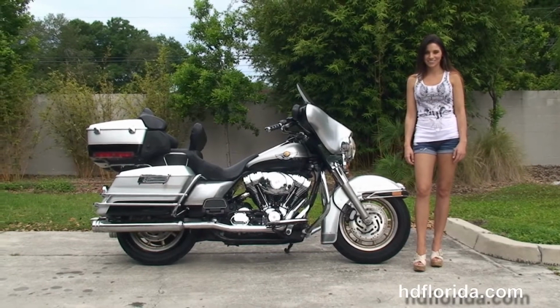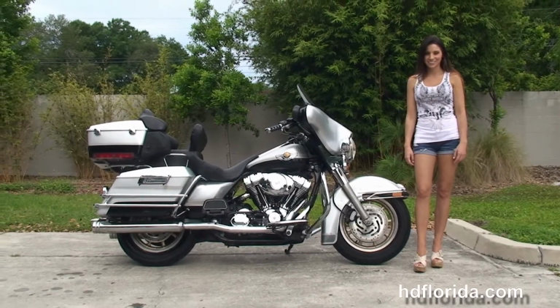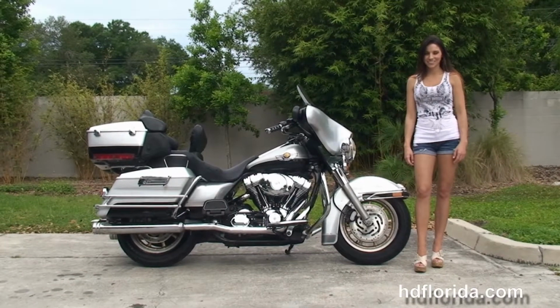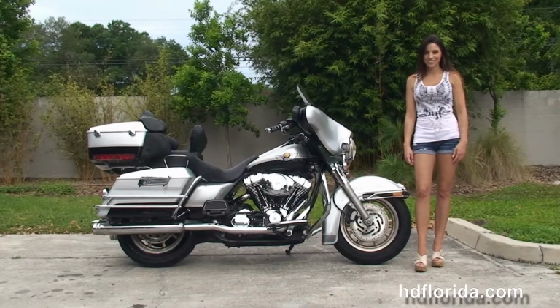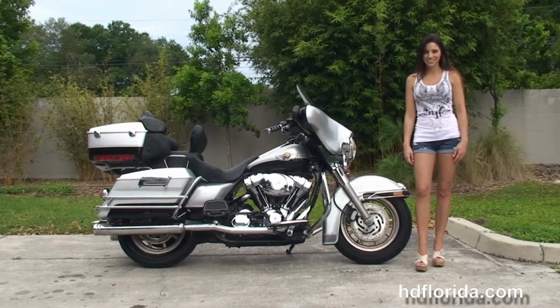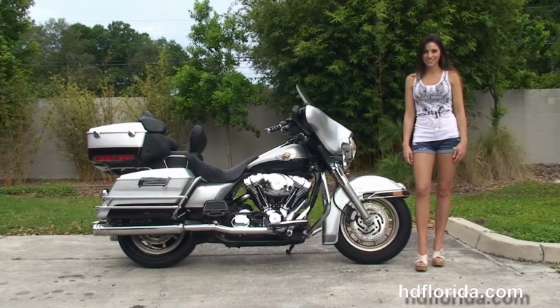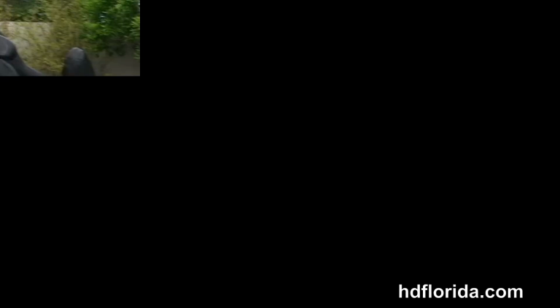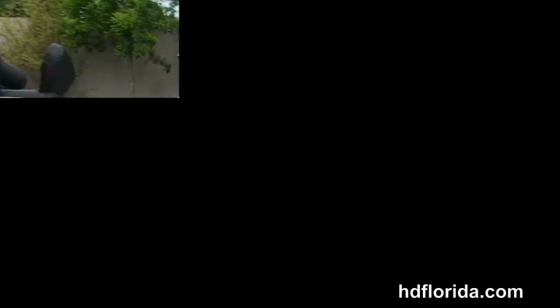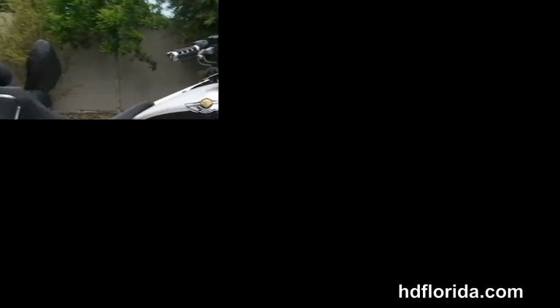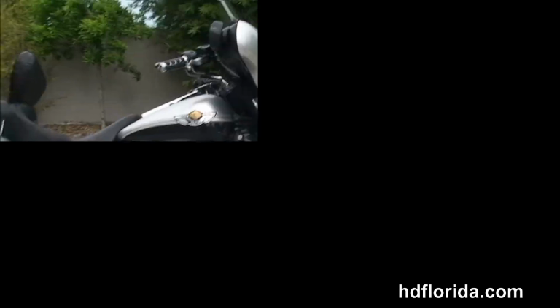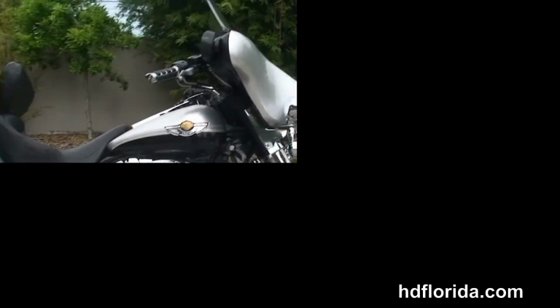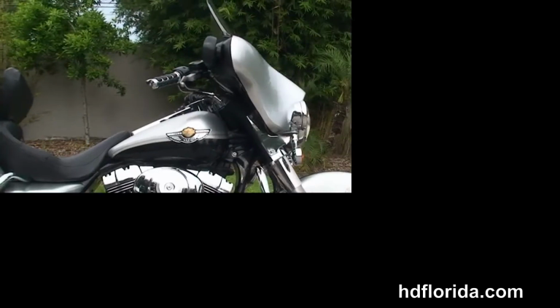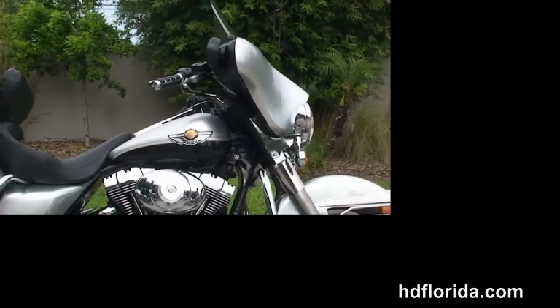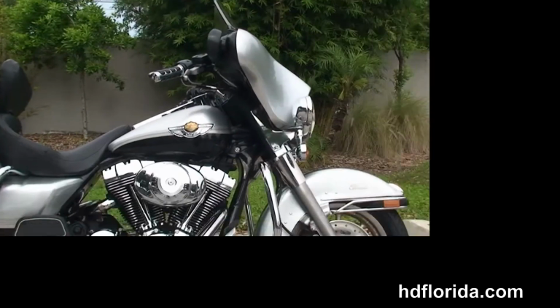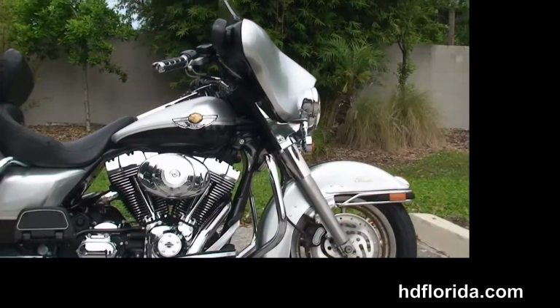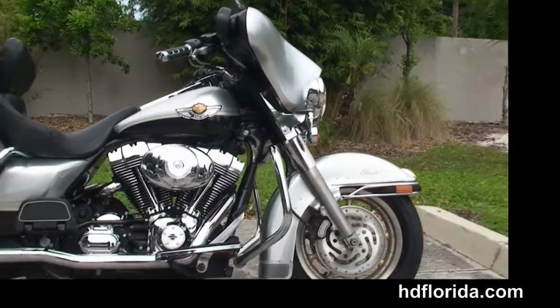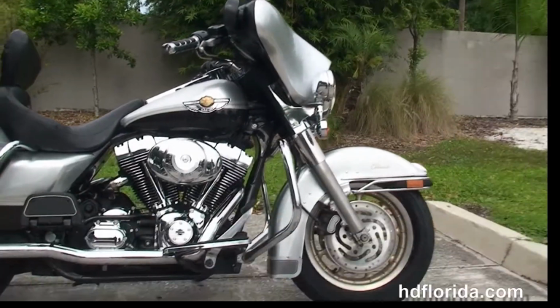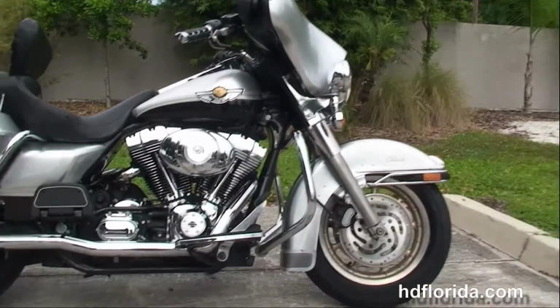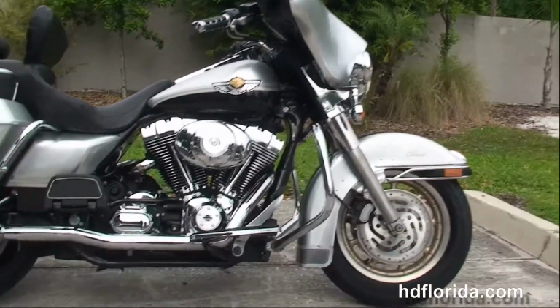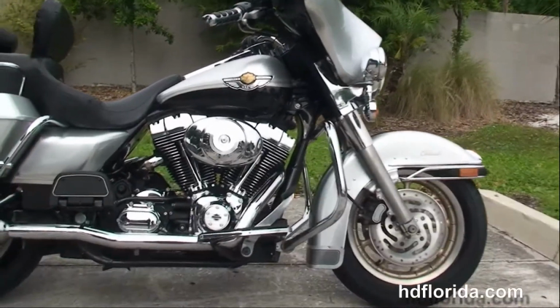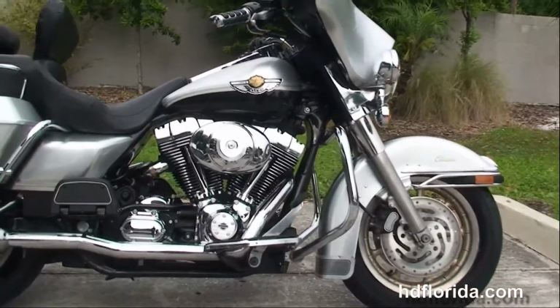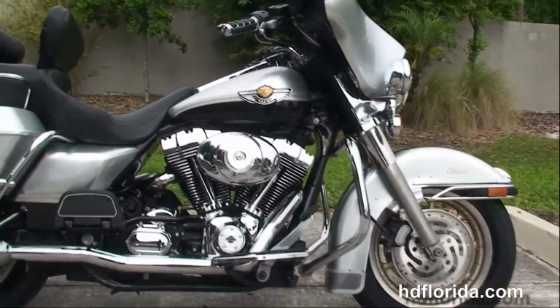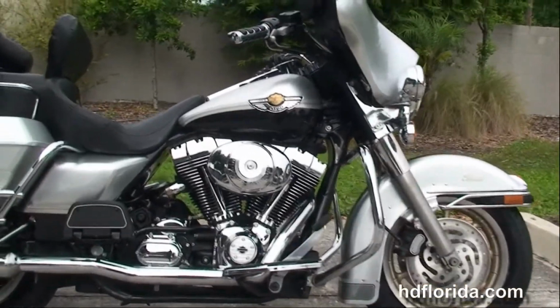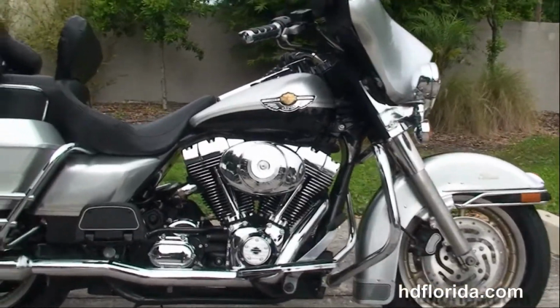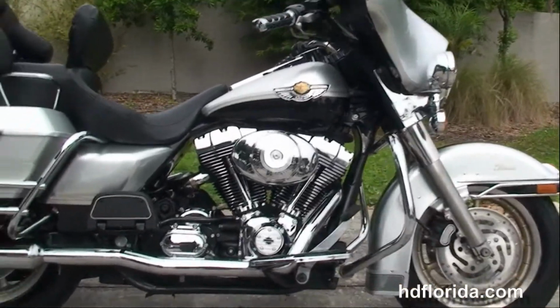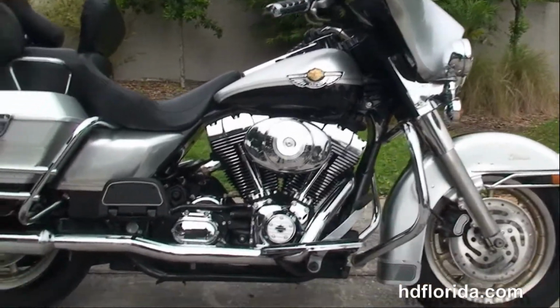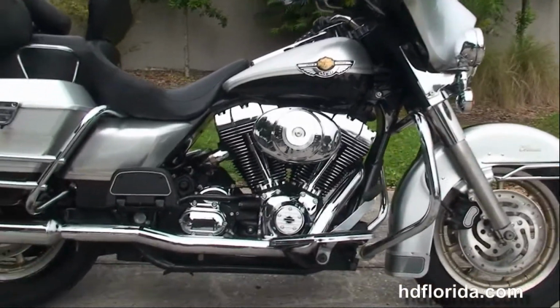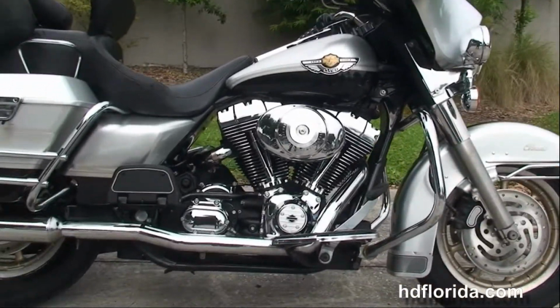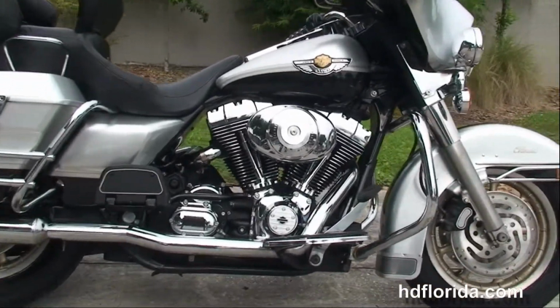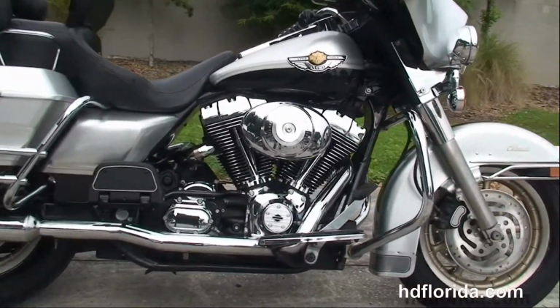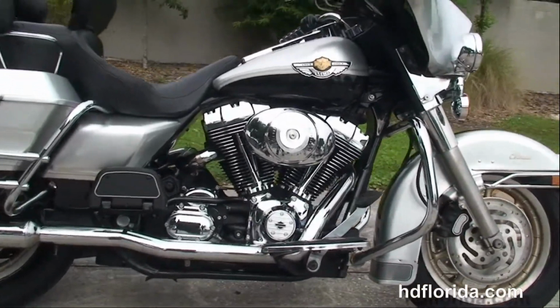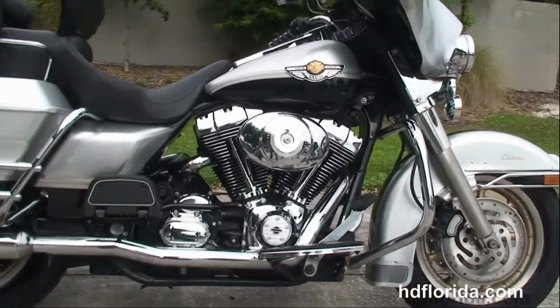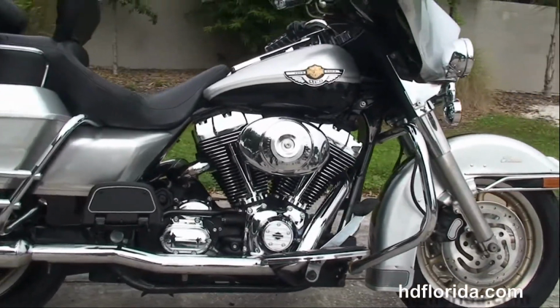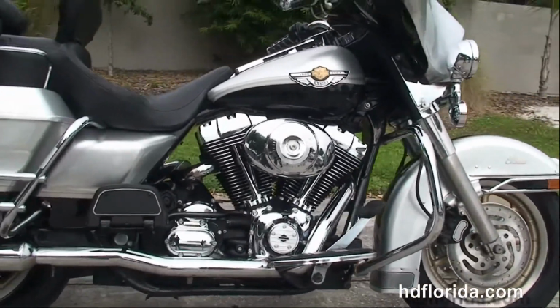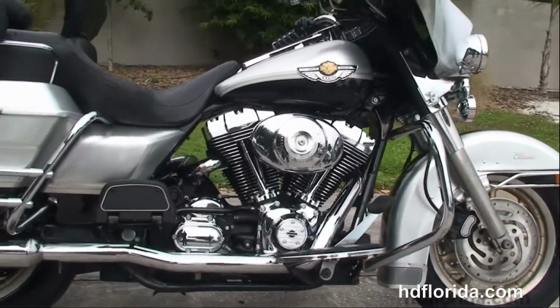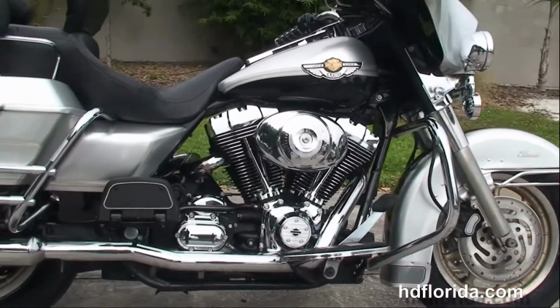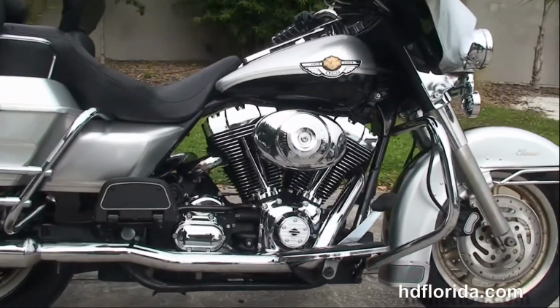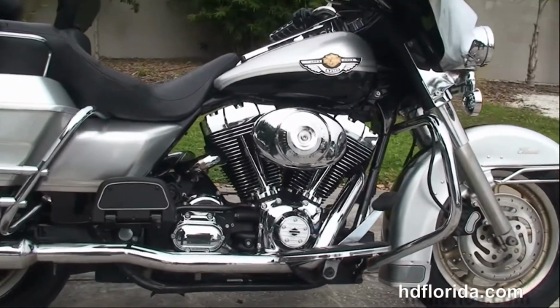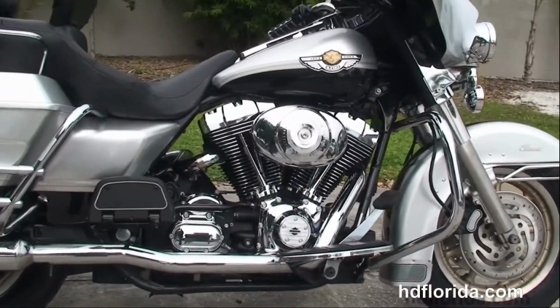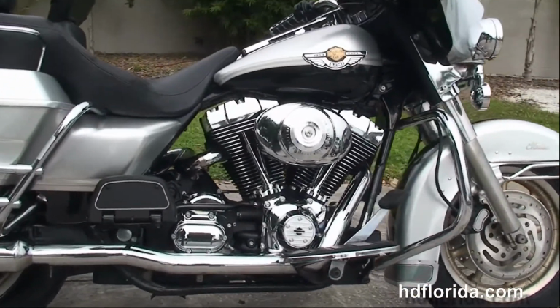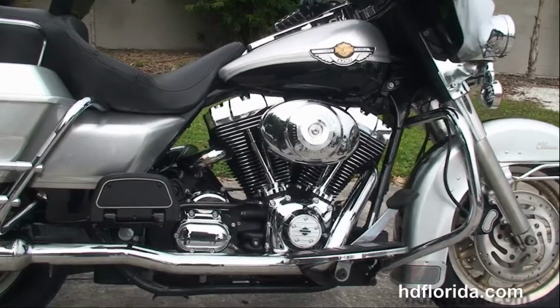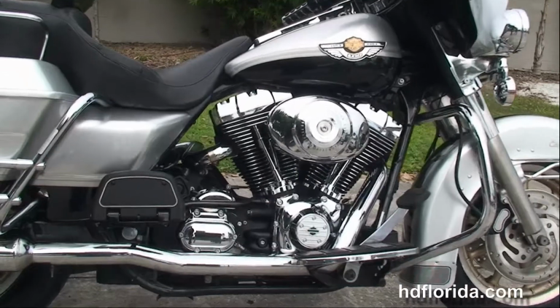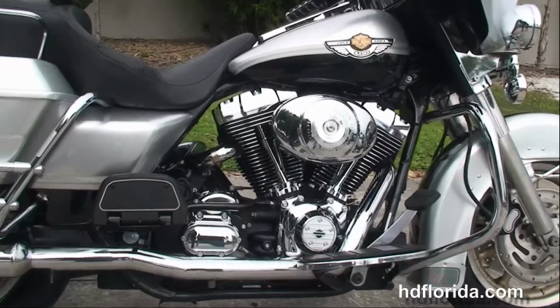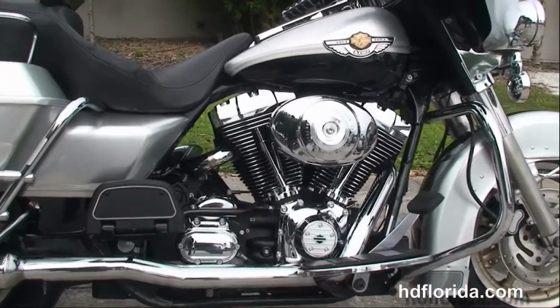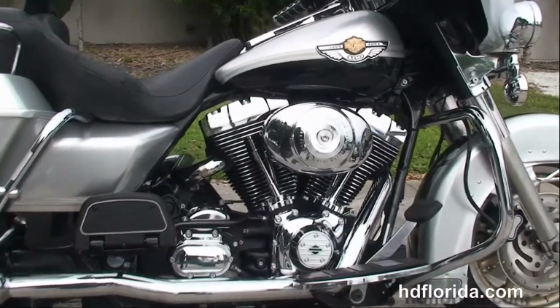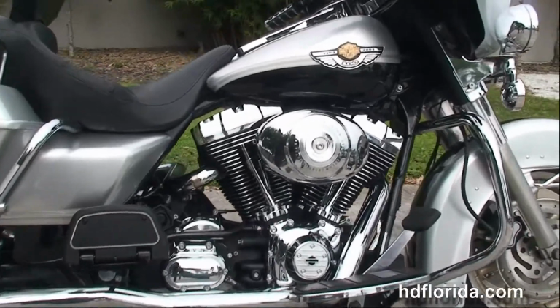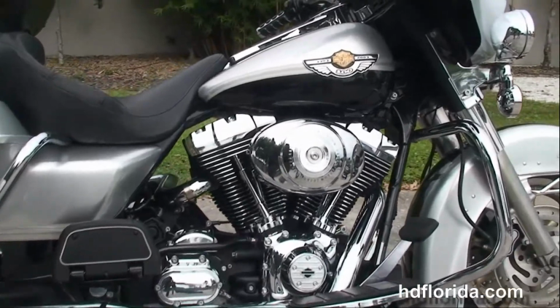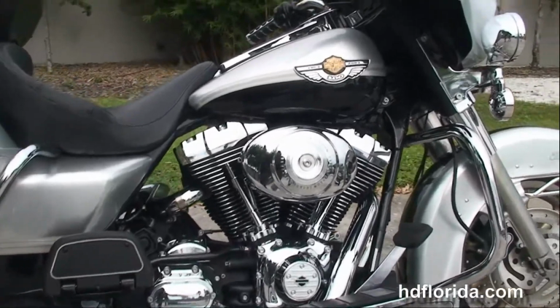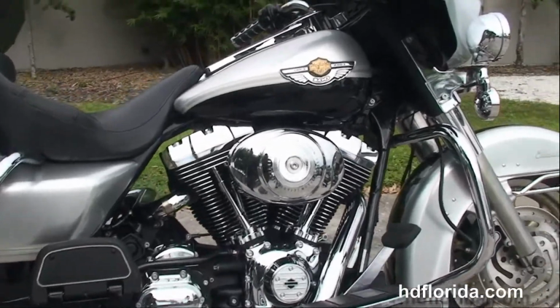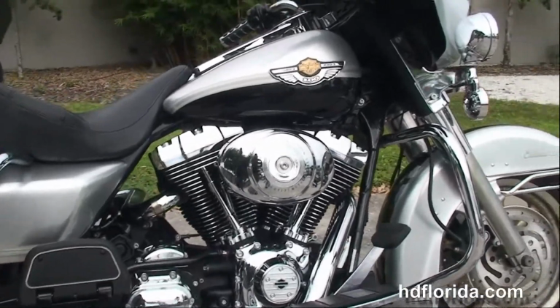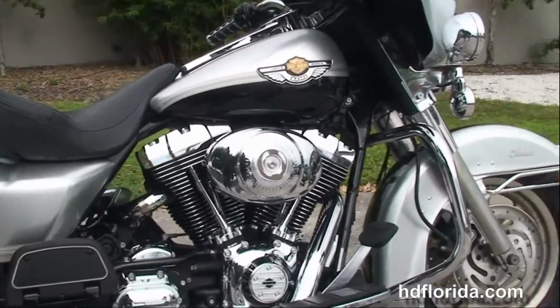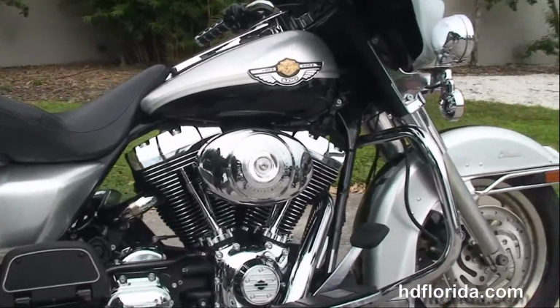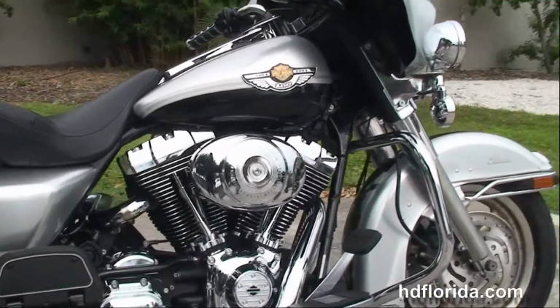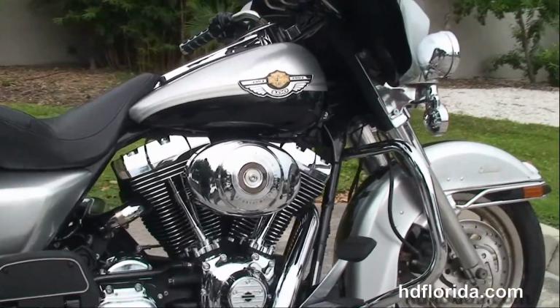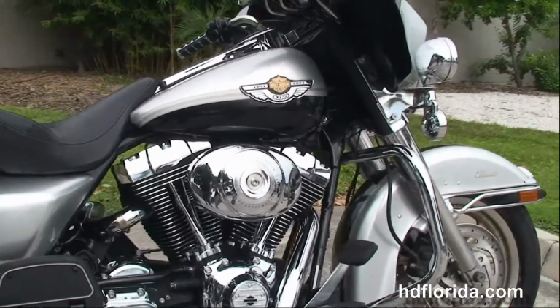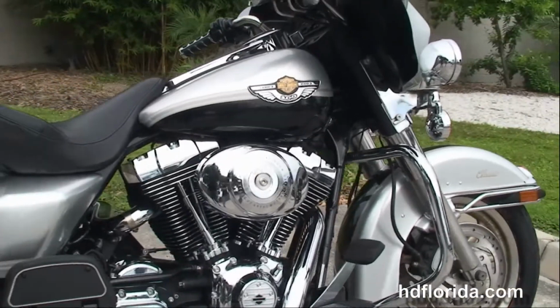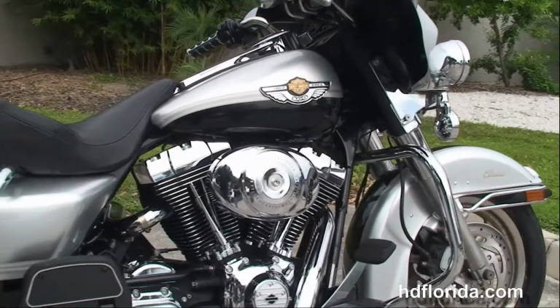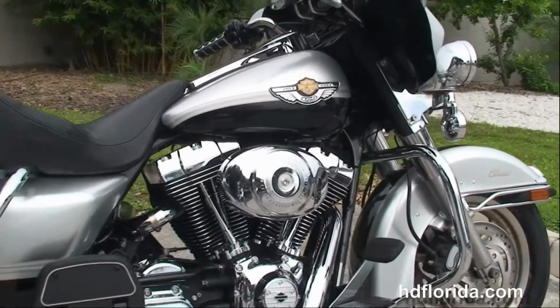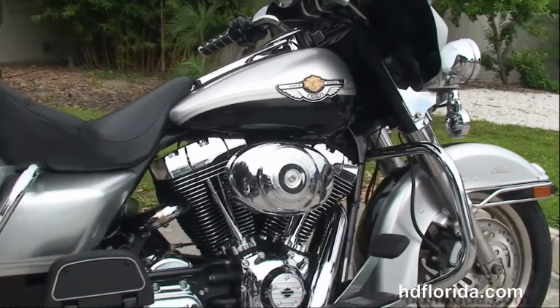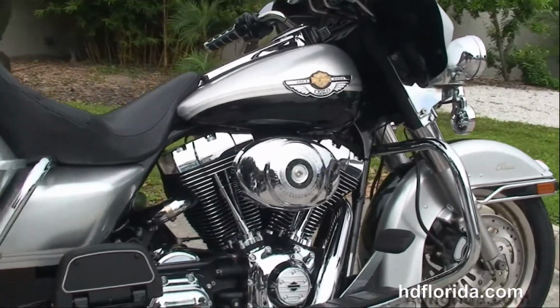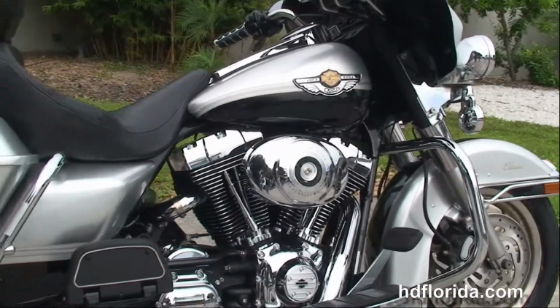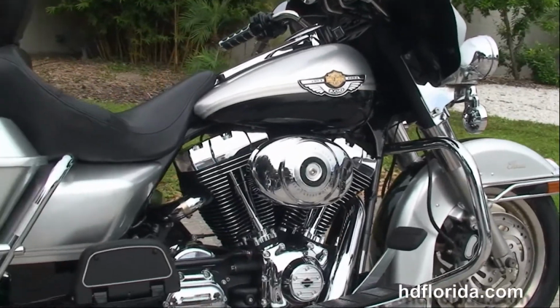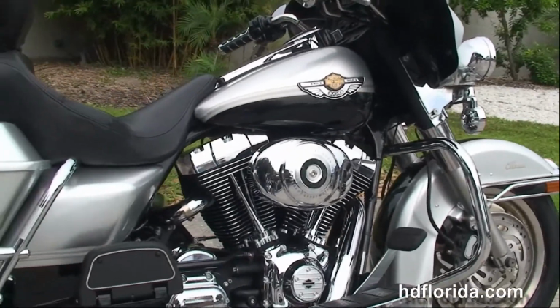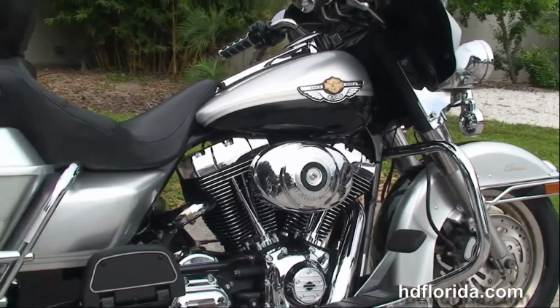This Classic starts out front with the nine-spoke mag wheels, dual disc brakes, and the chrome engine guard.